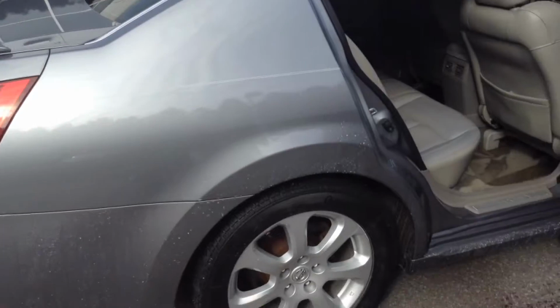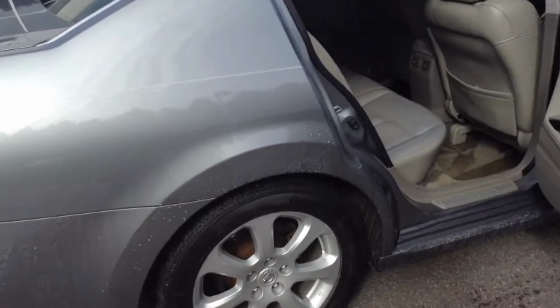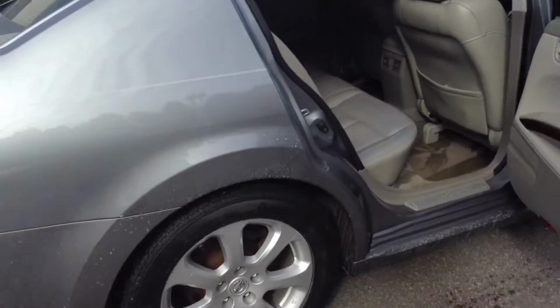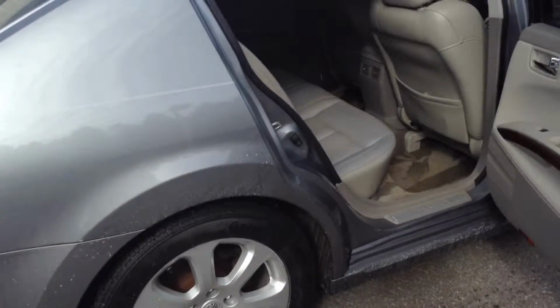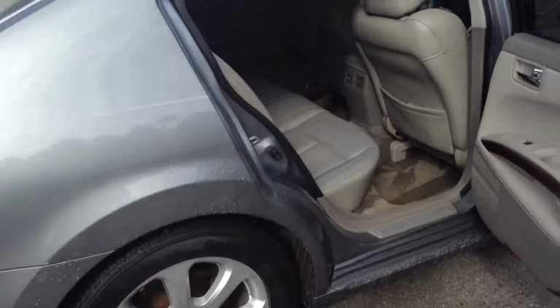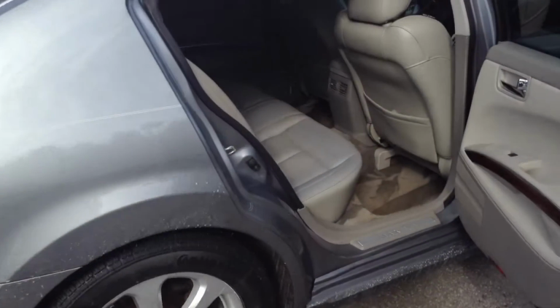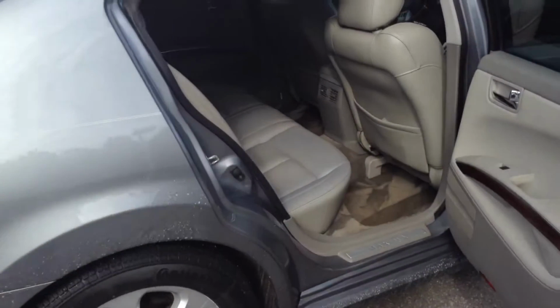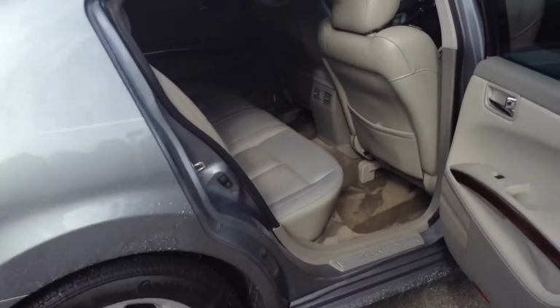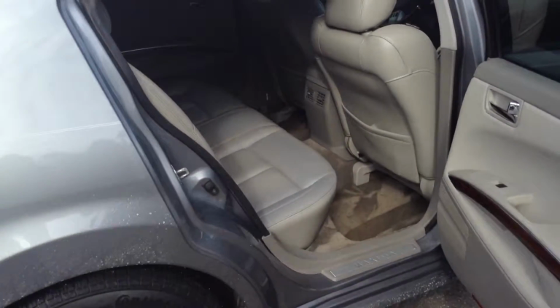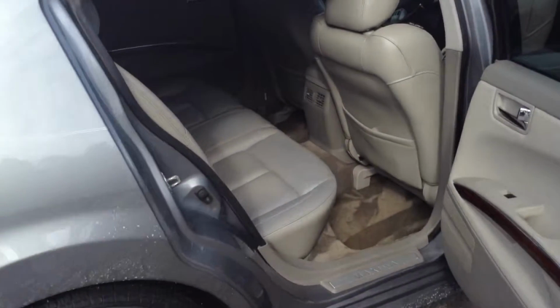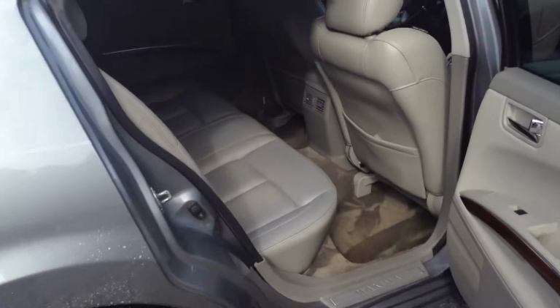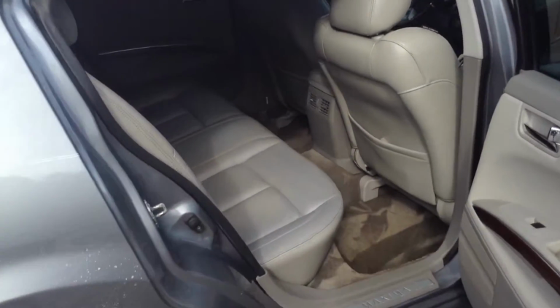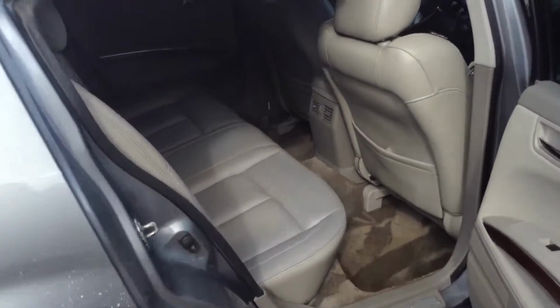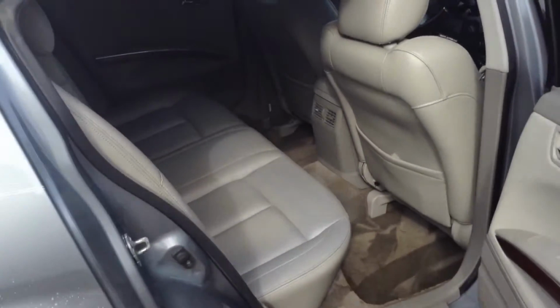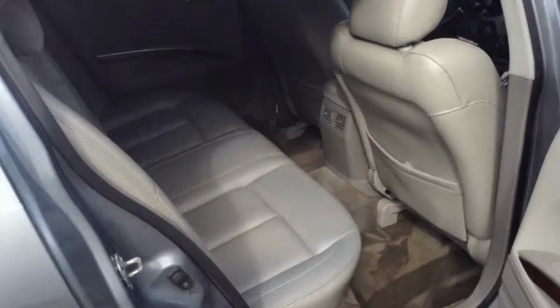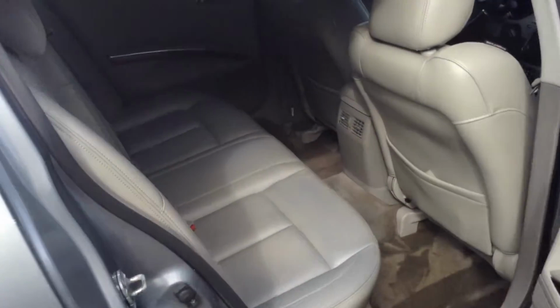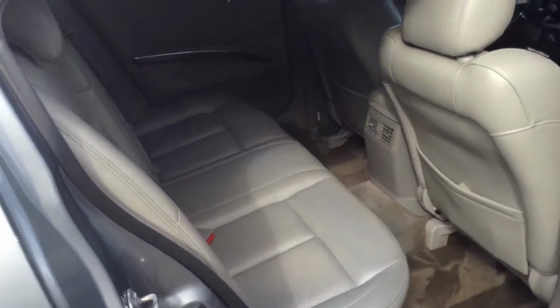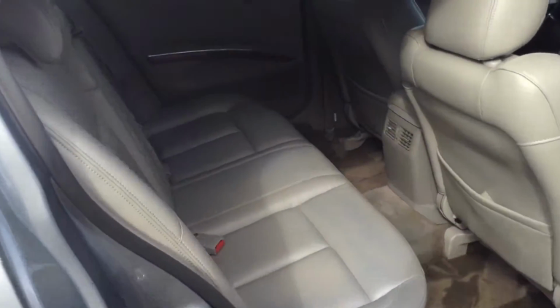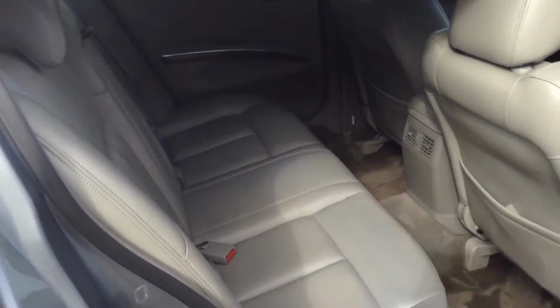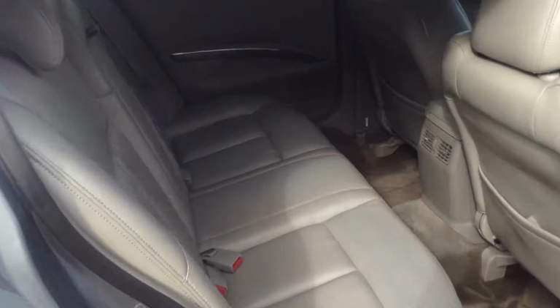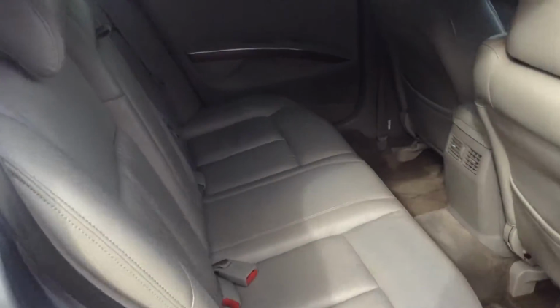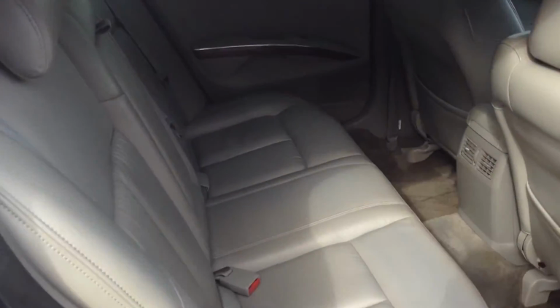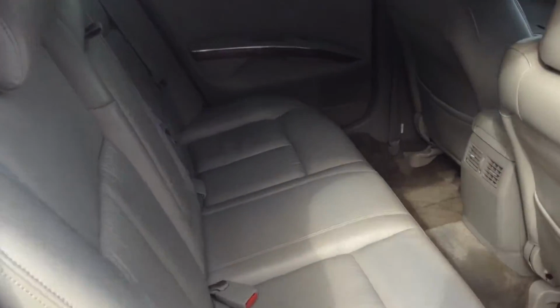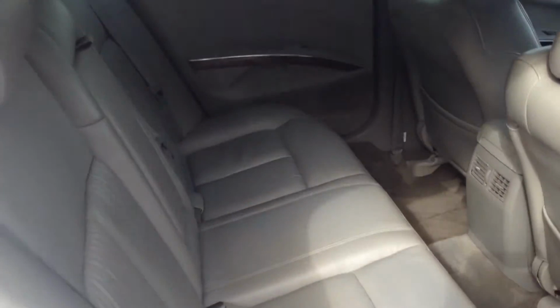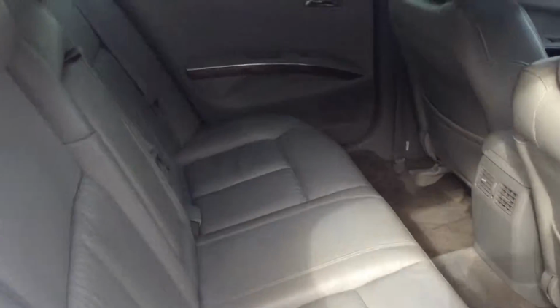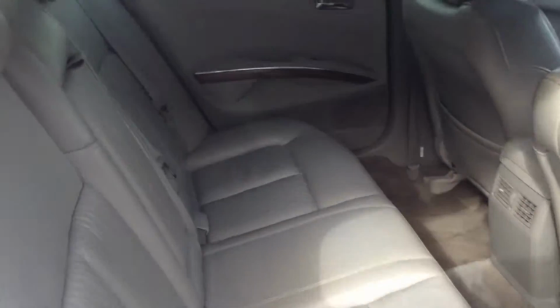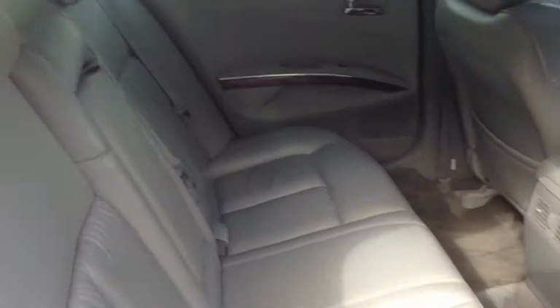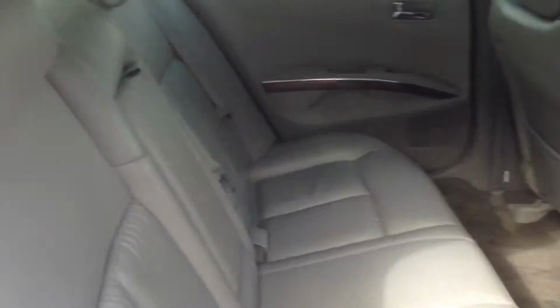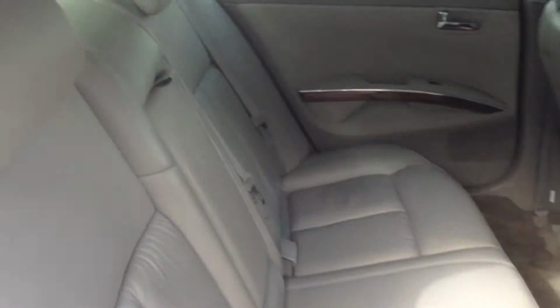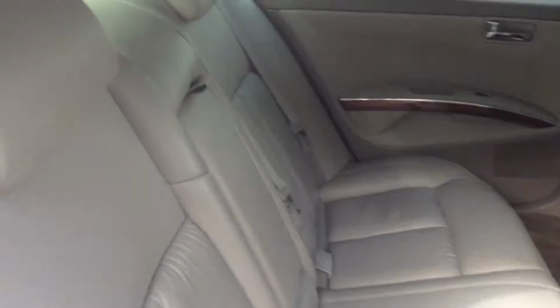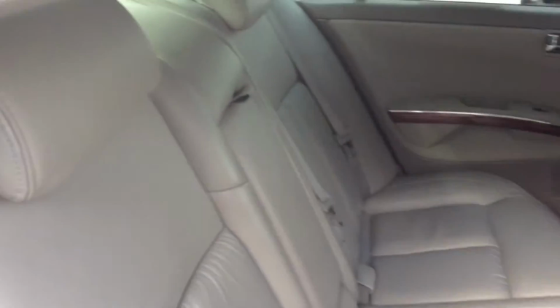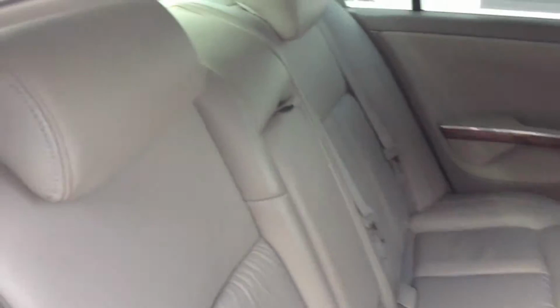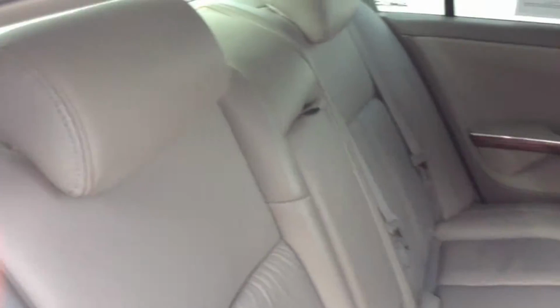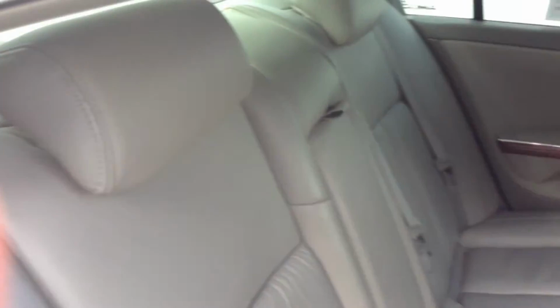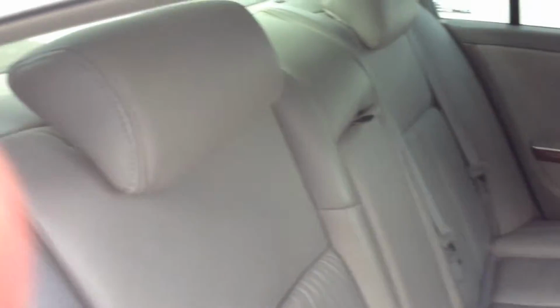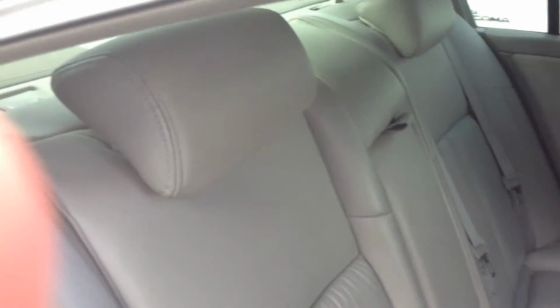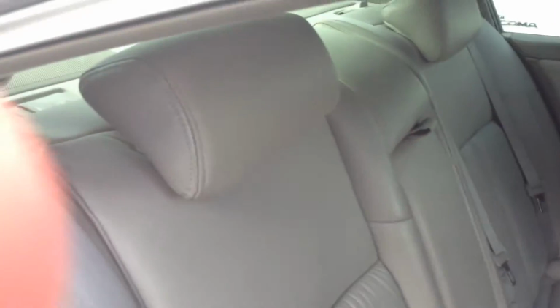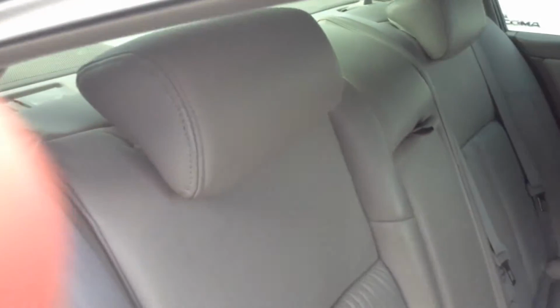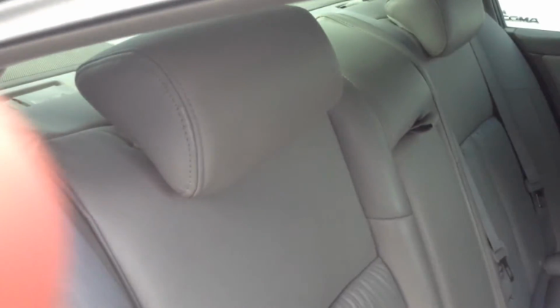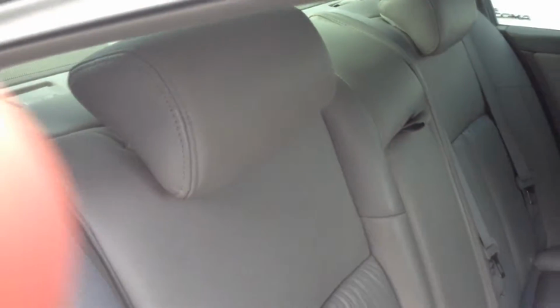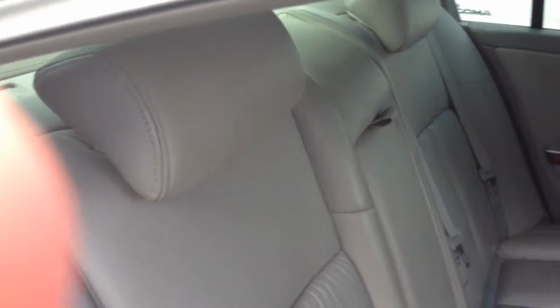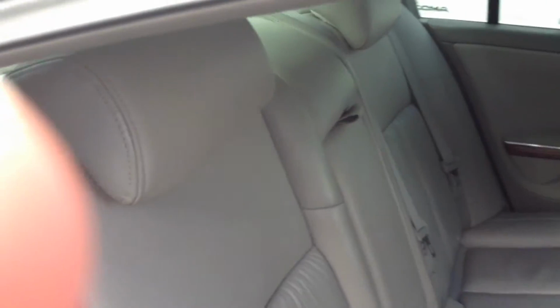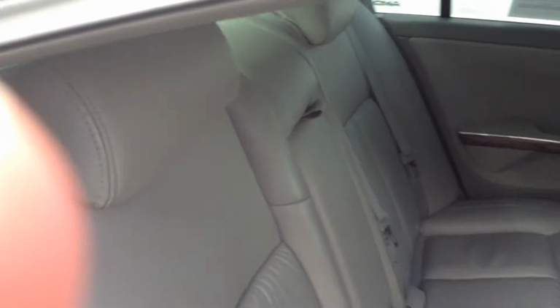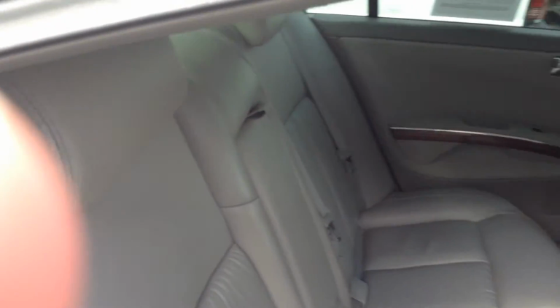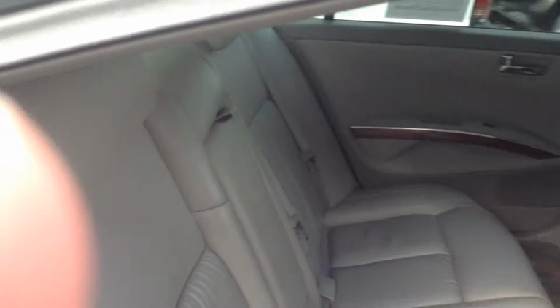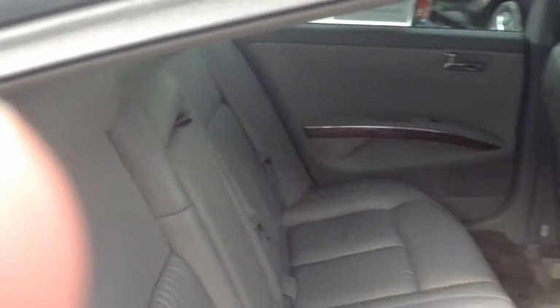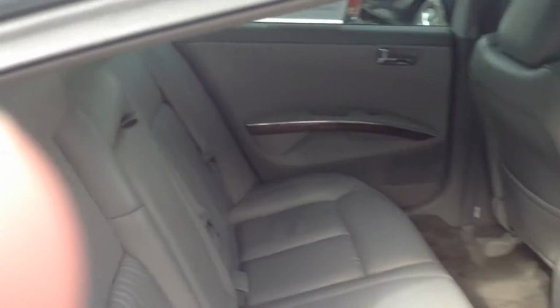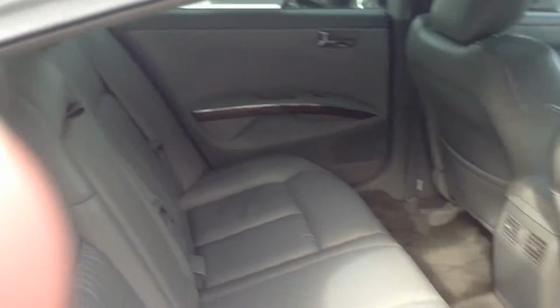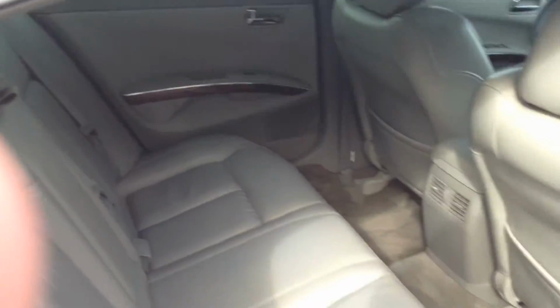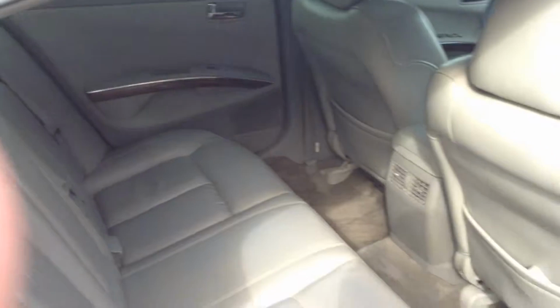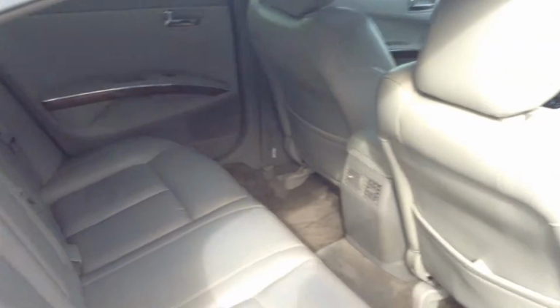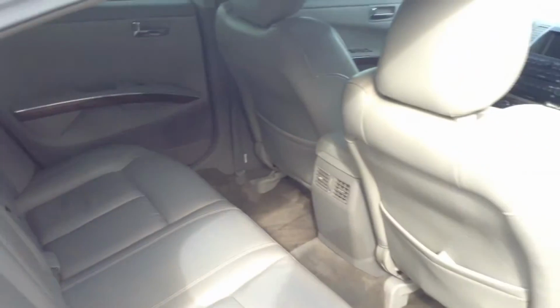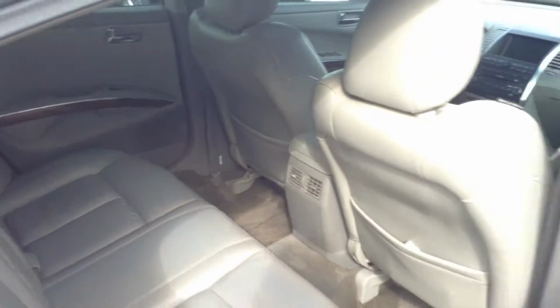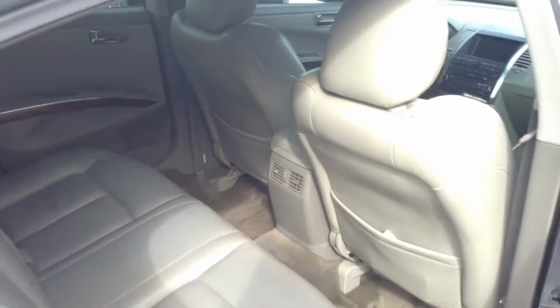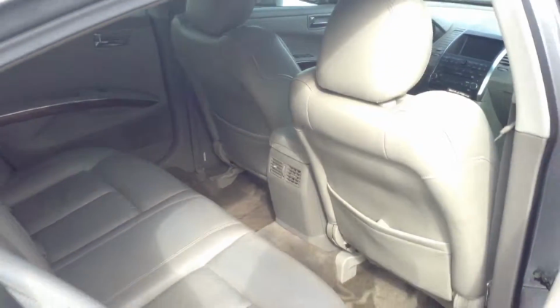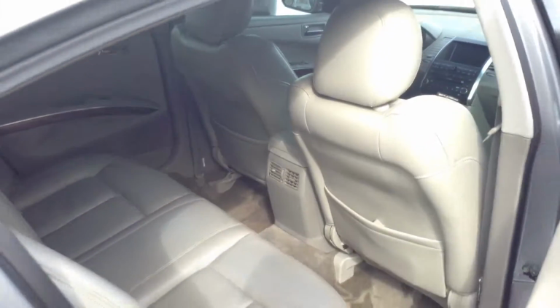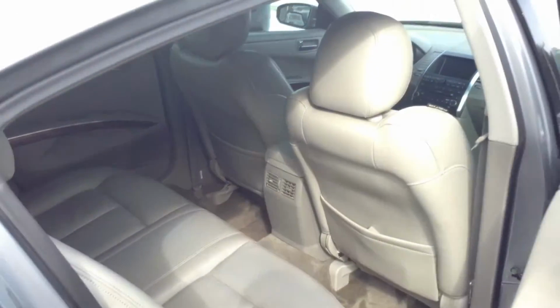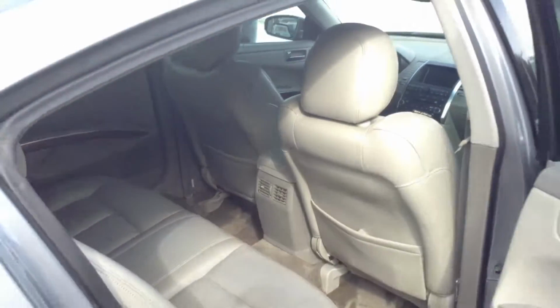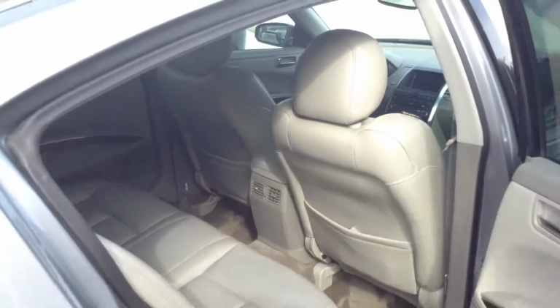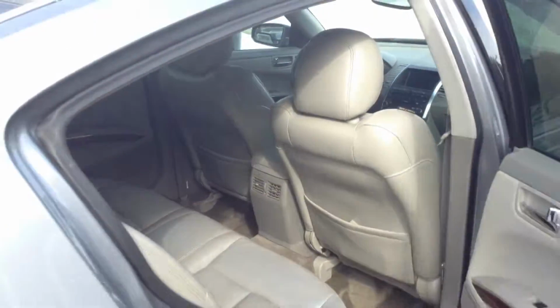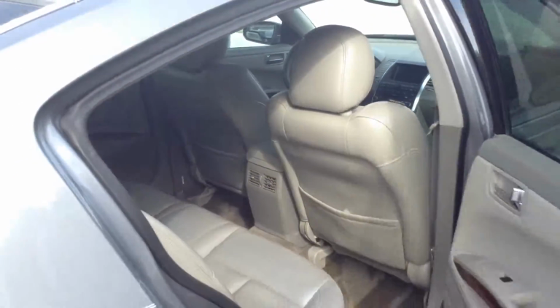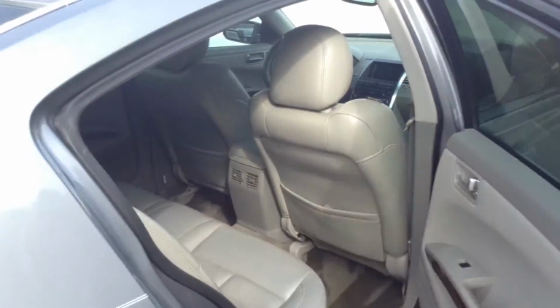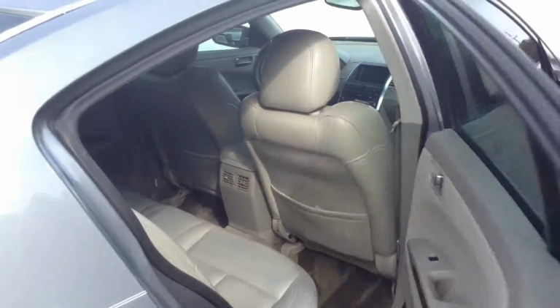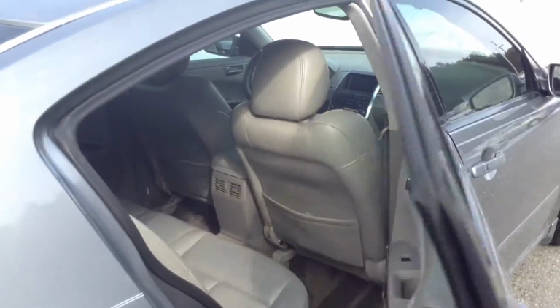Inside here we have the four doors and back seat. It's like a camel leather interior. It looks really clean — no rips that I could find.